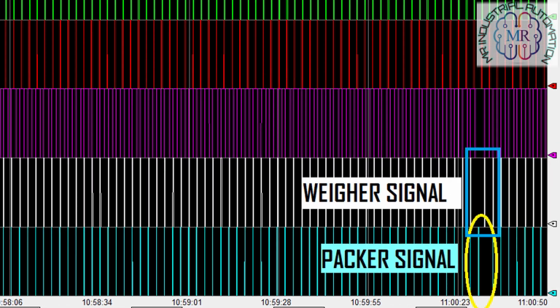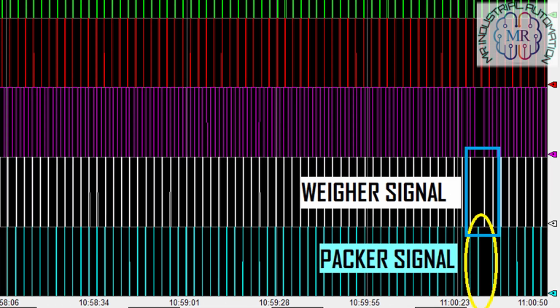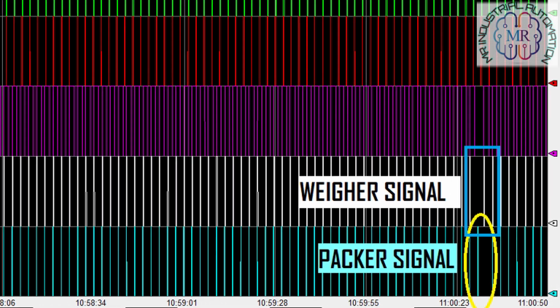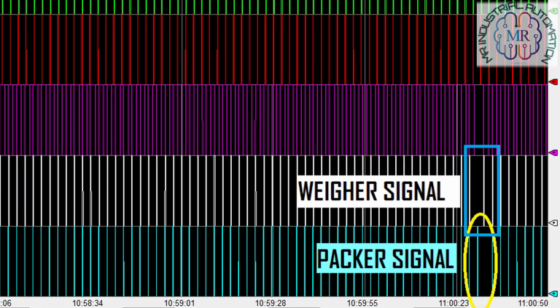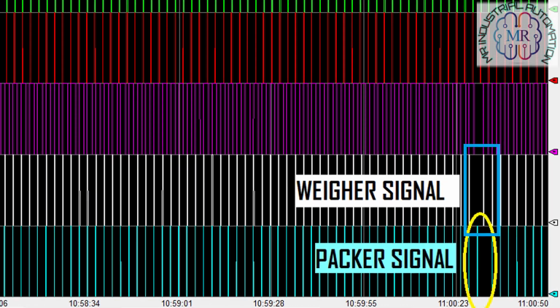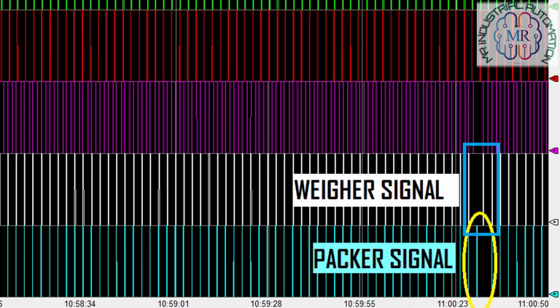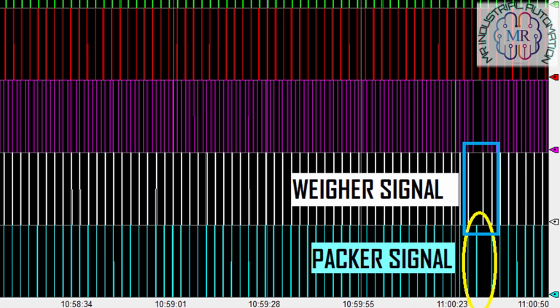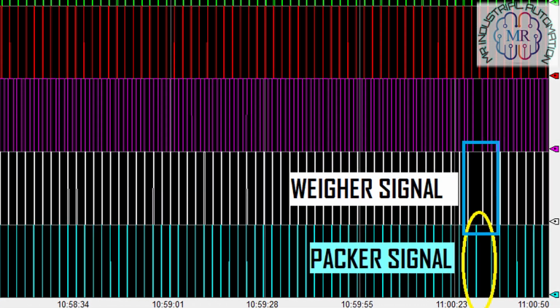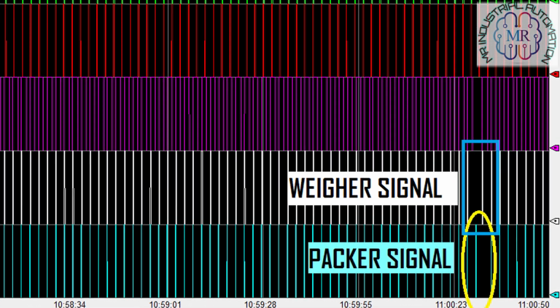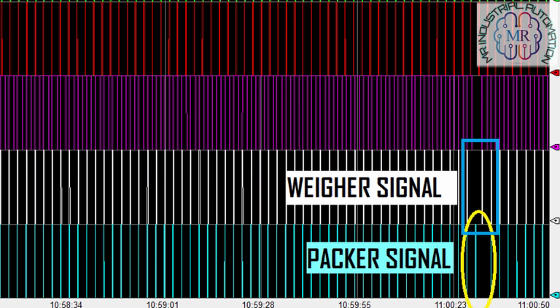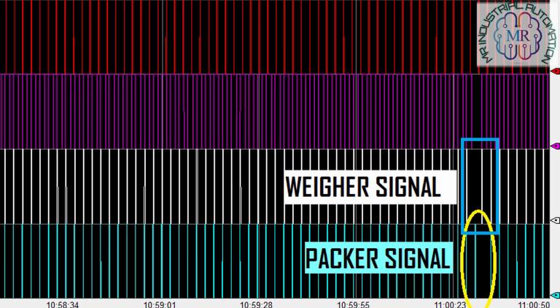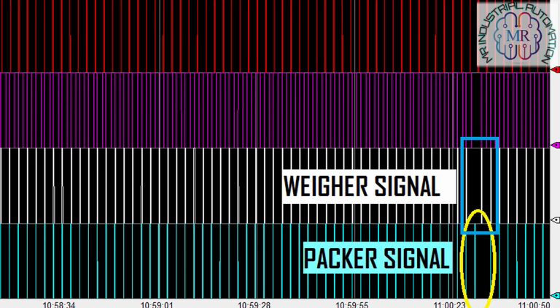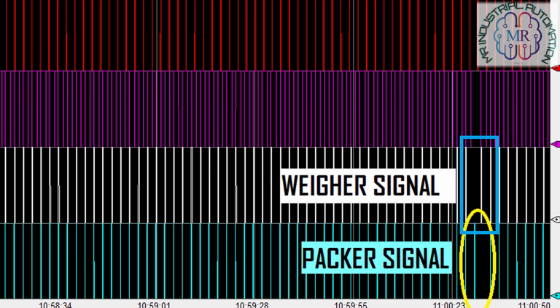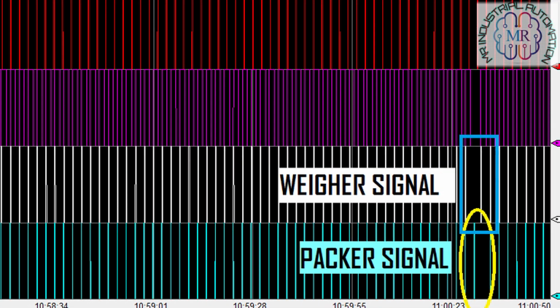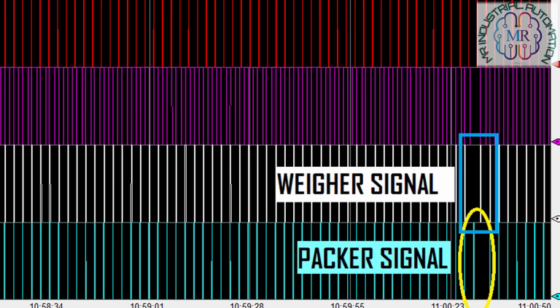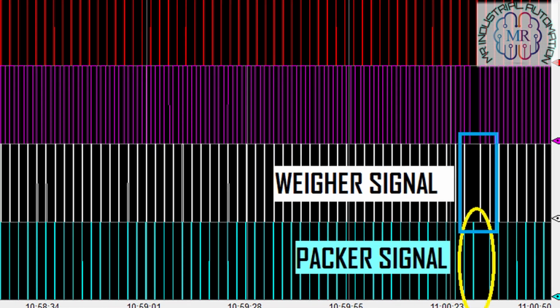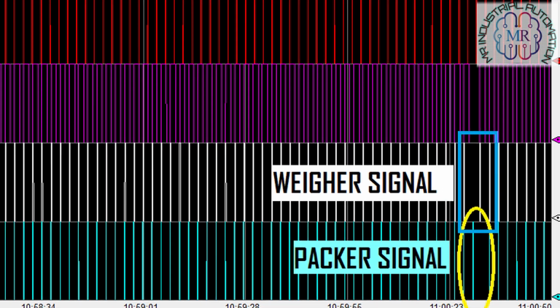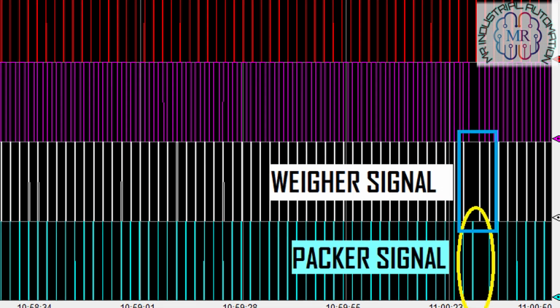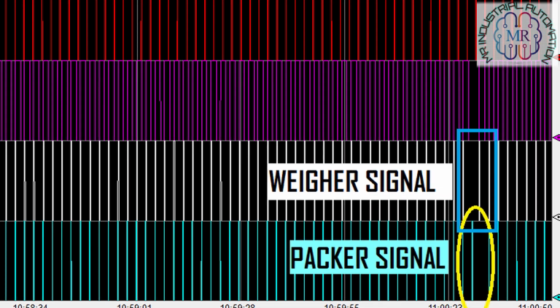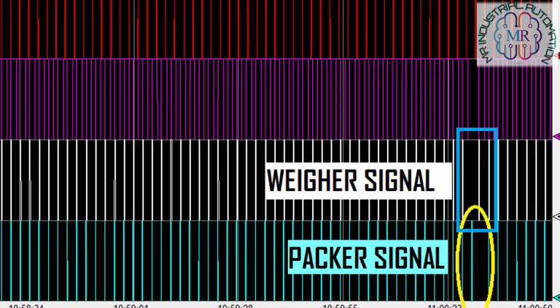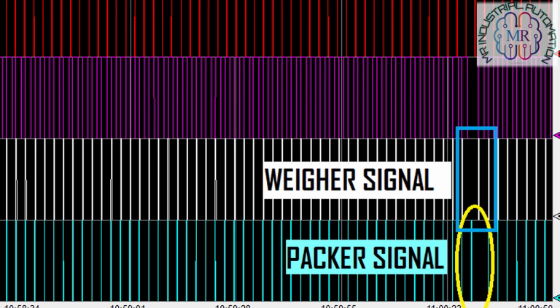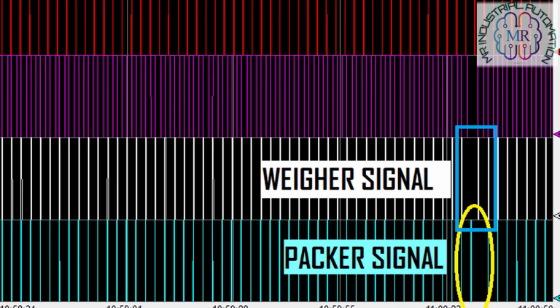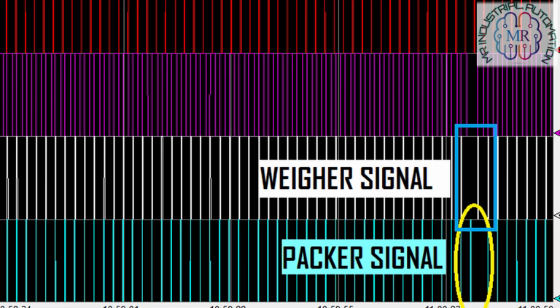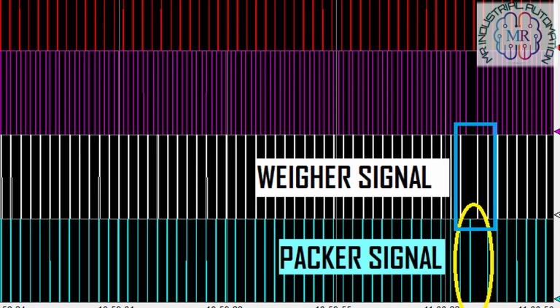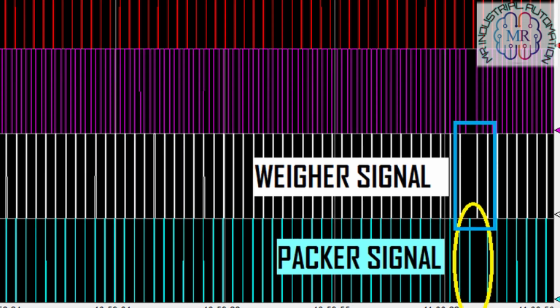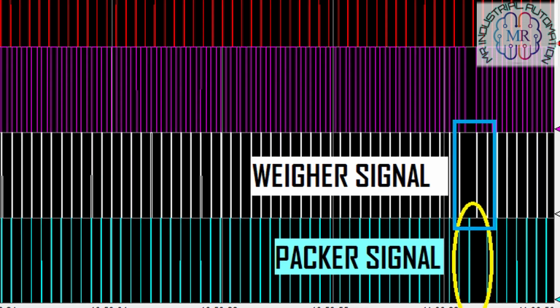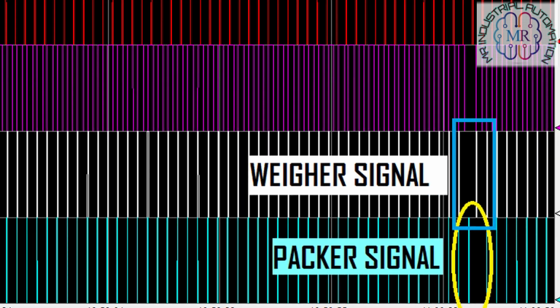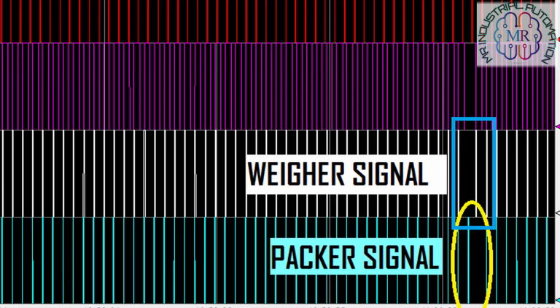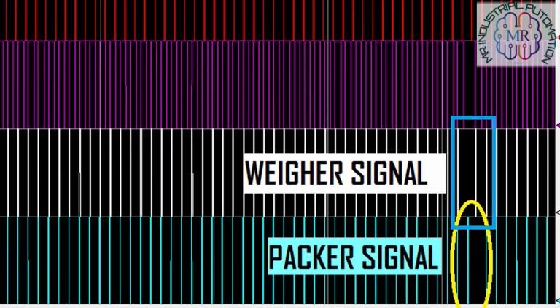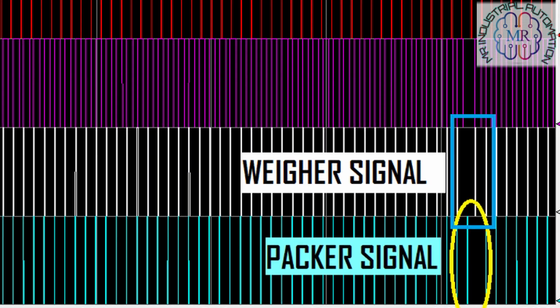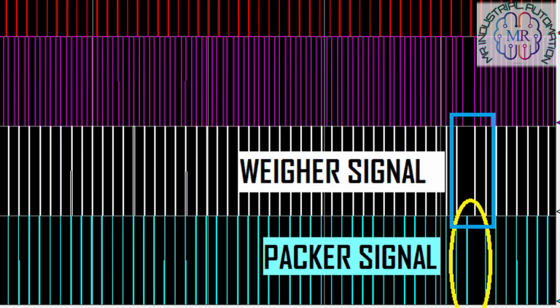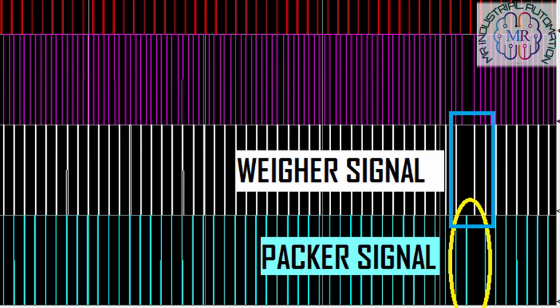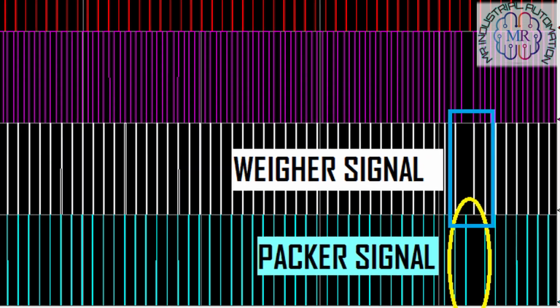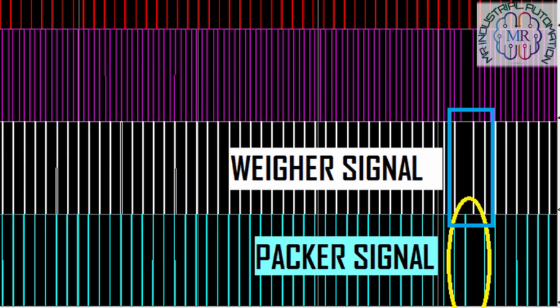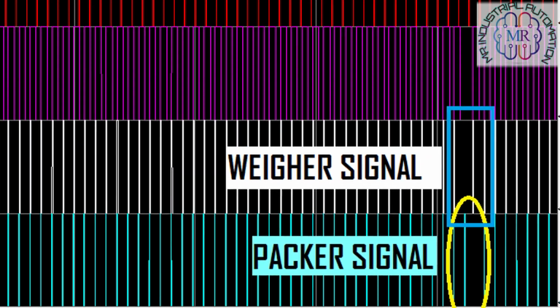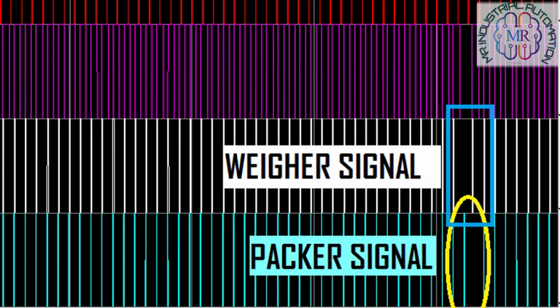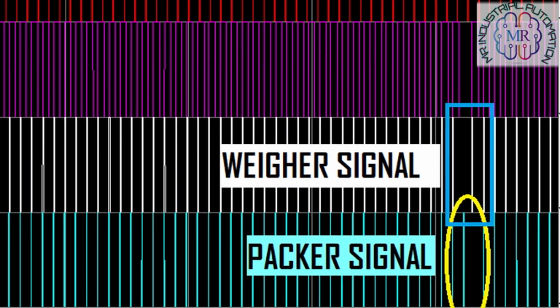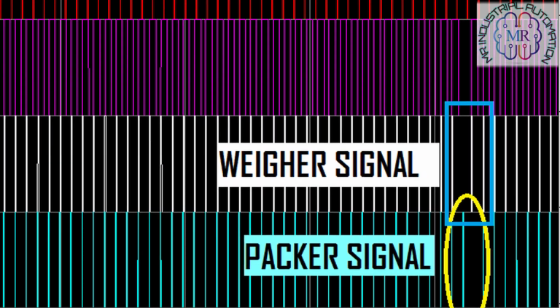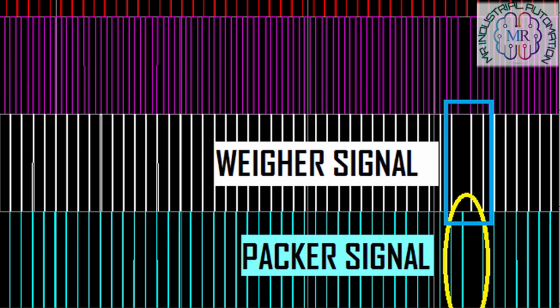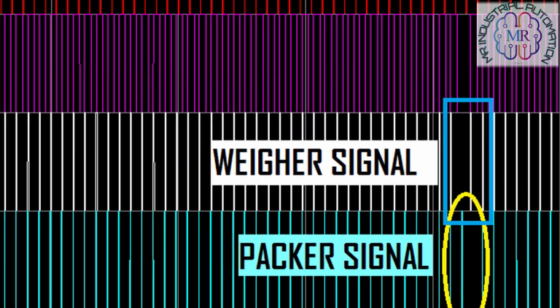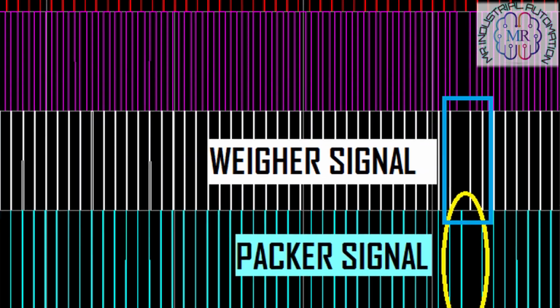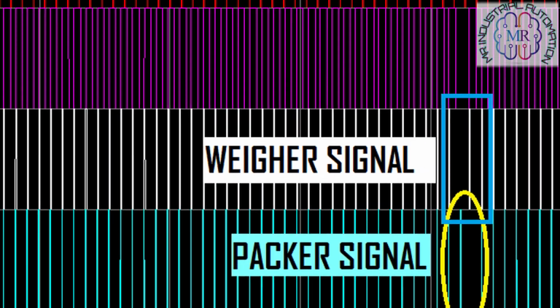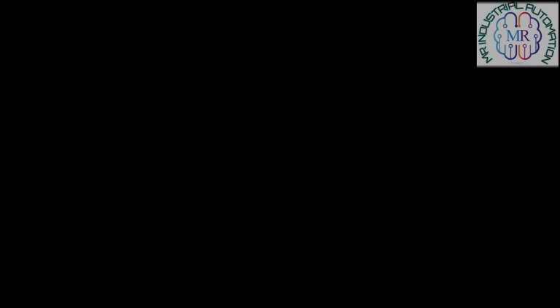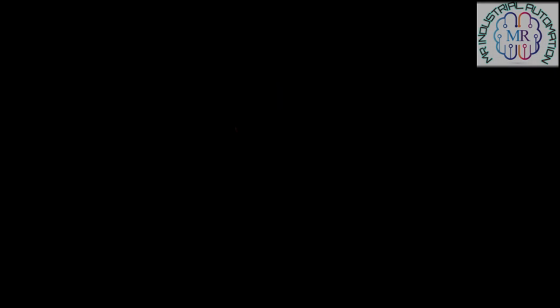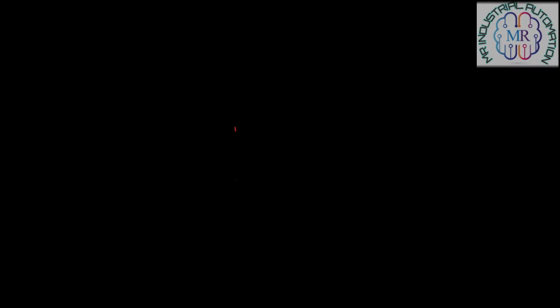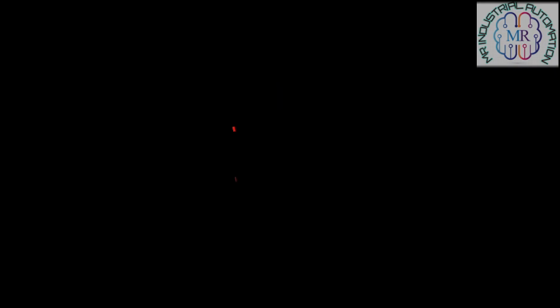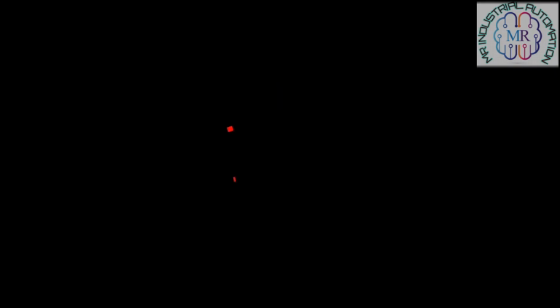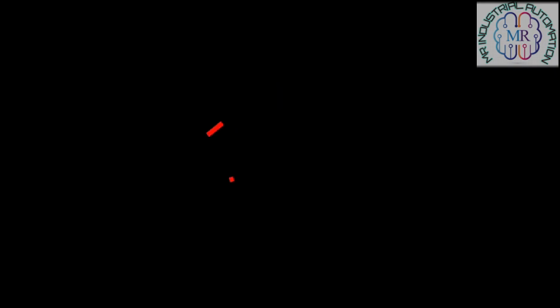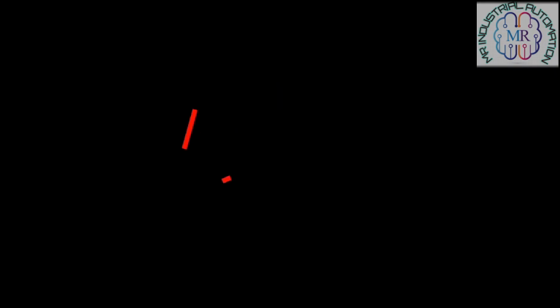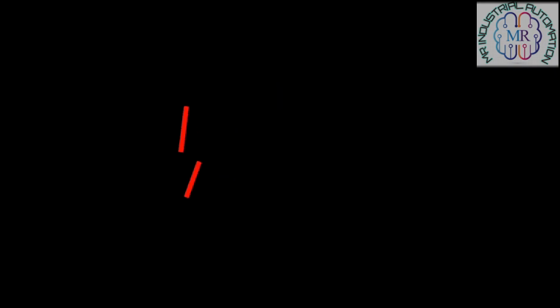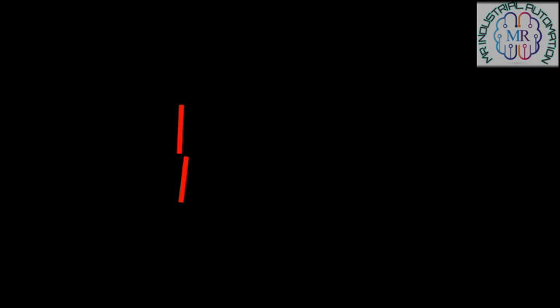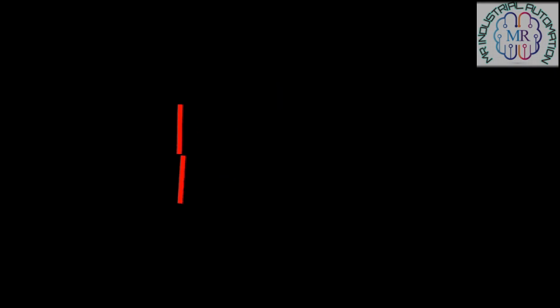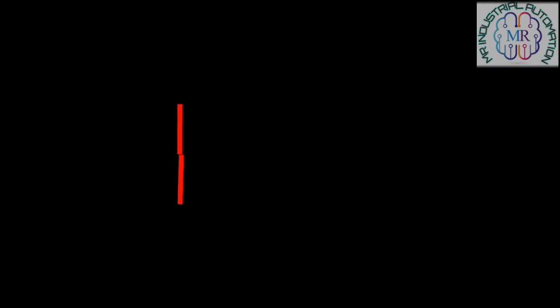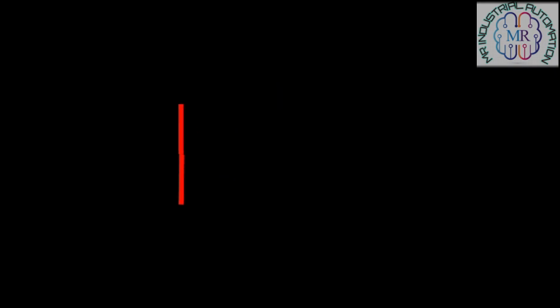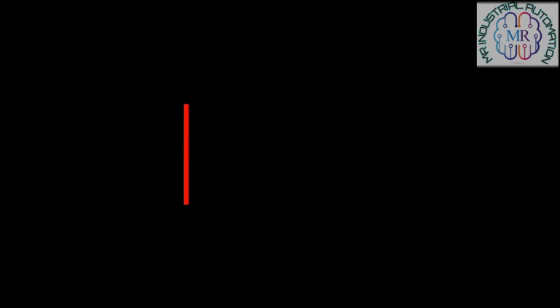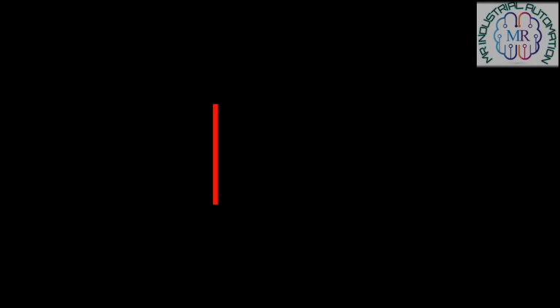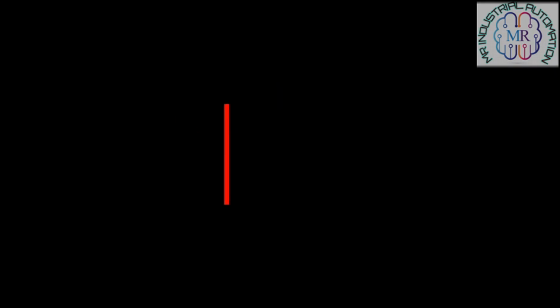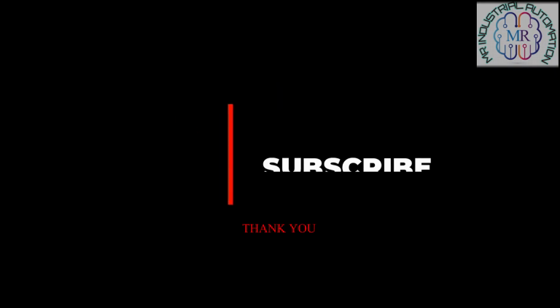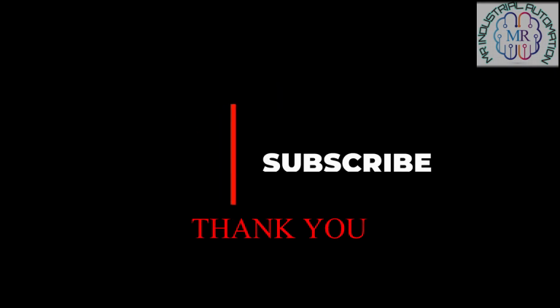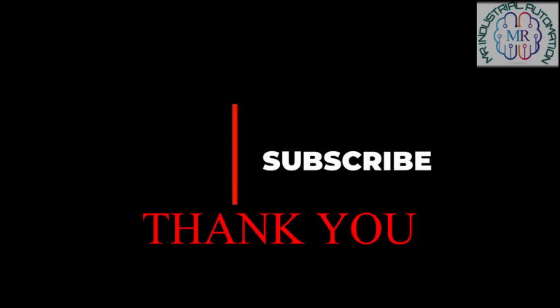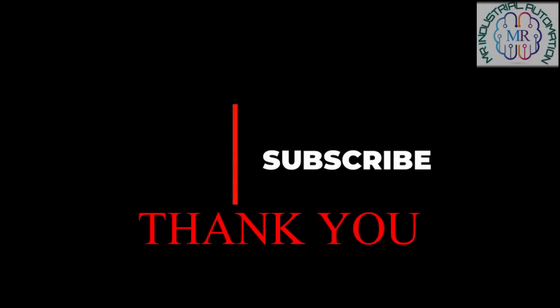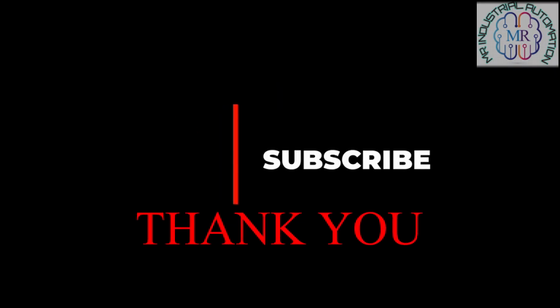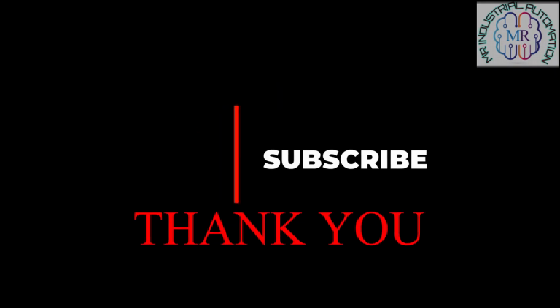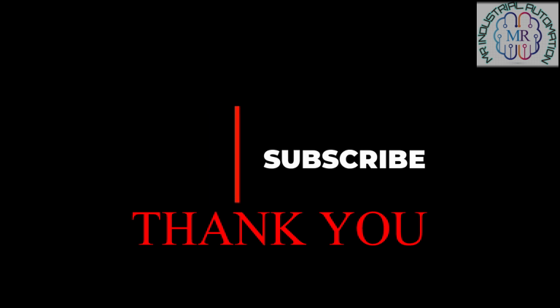I hope this video will help you to understand the interlocking between all packing machines. Please like, share and subscribe to the channel.